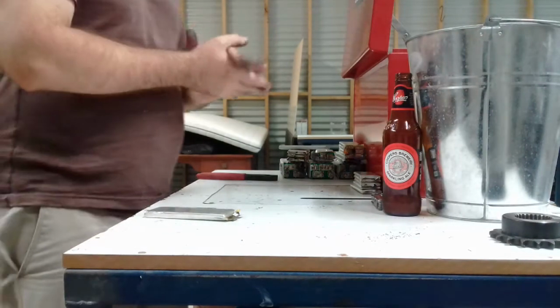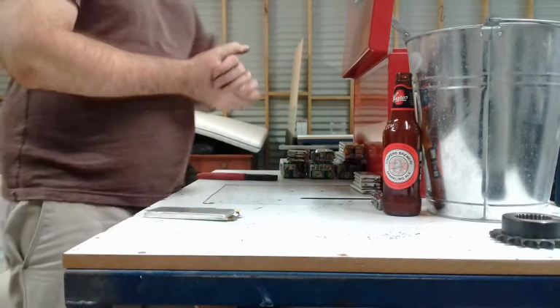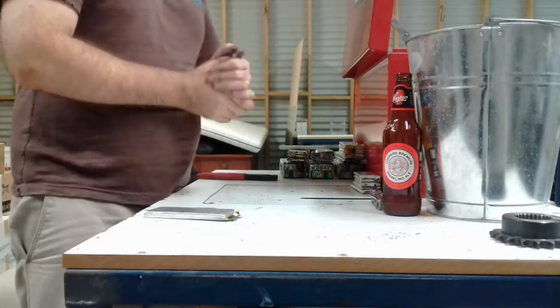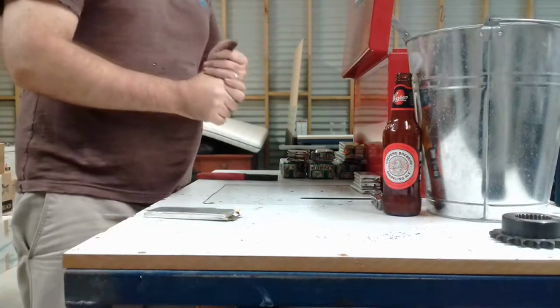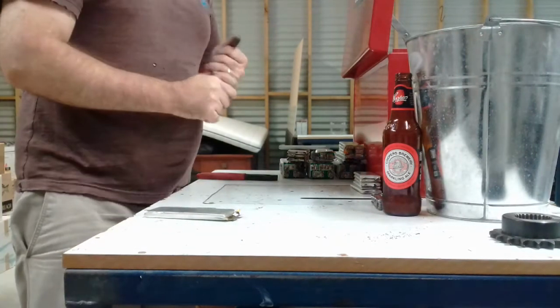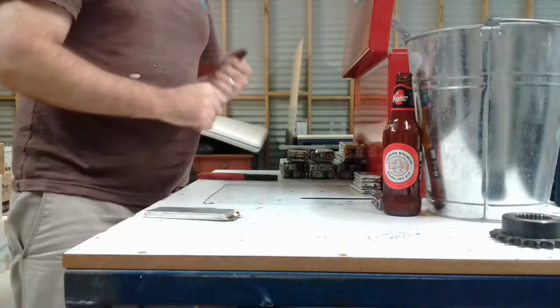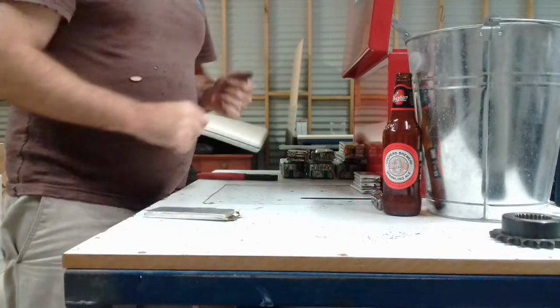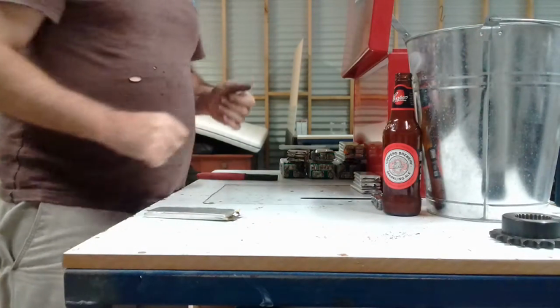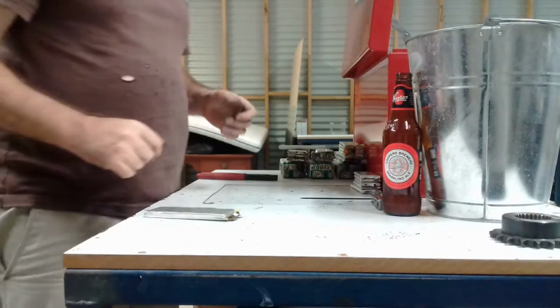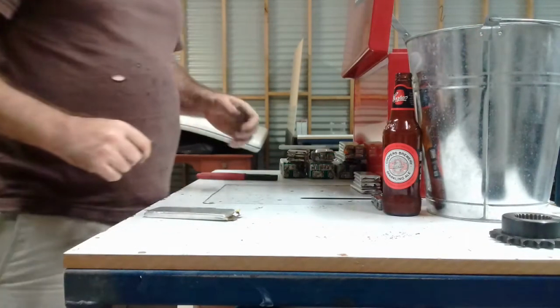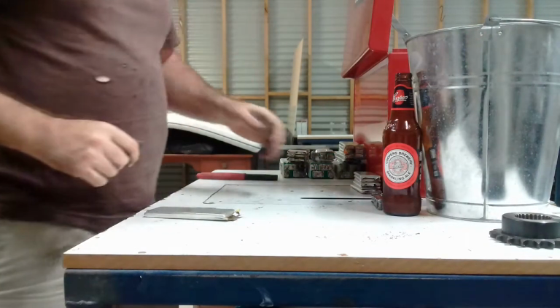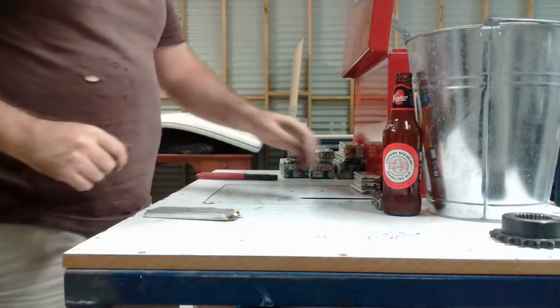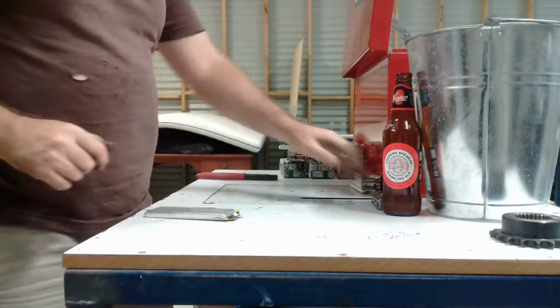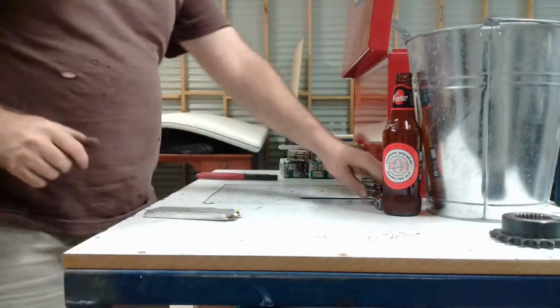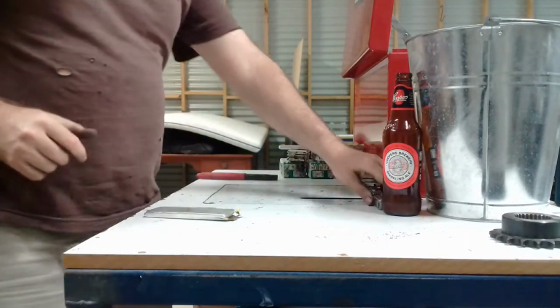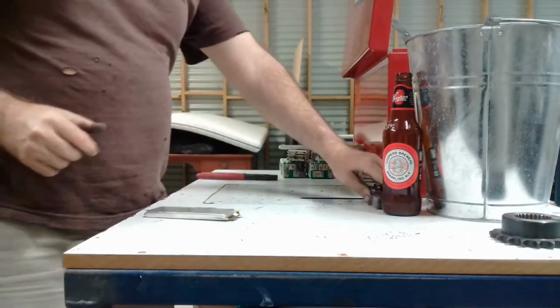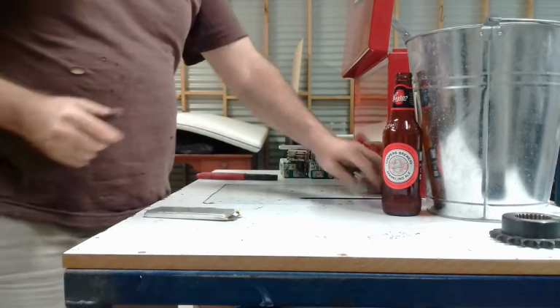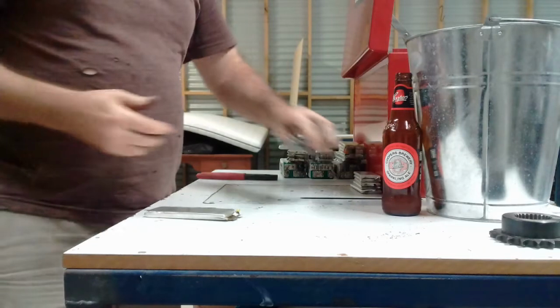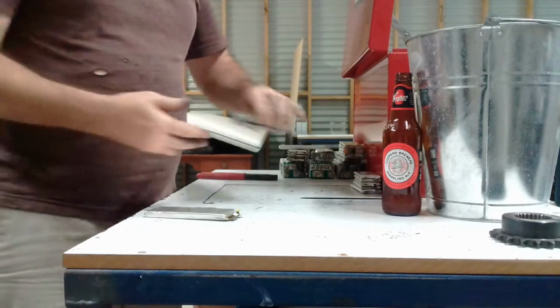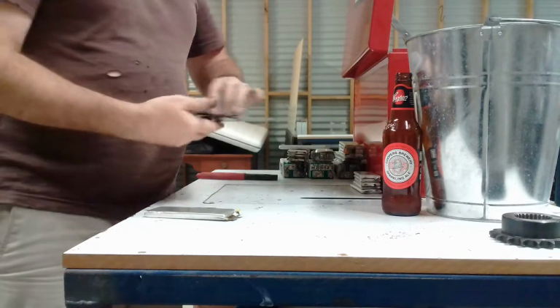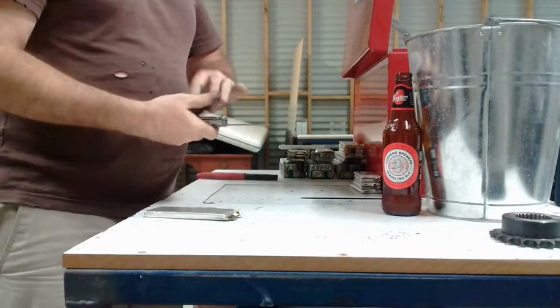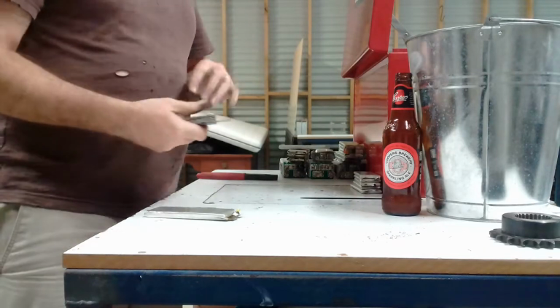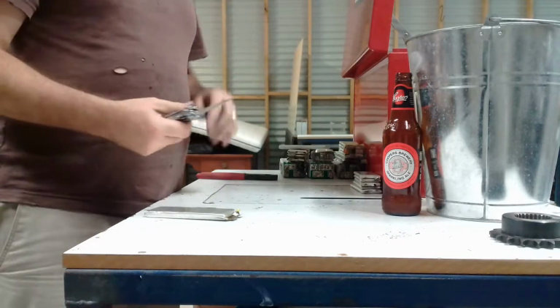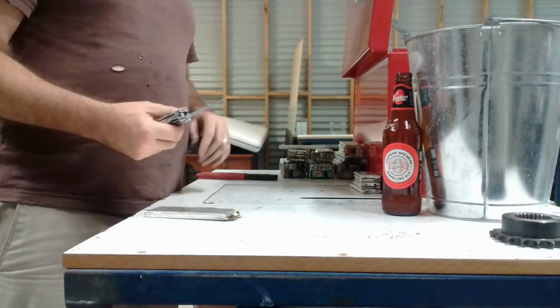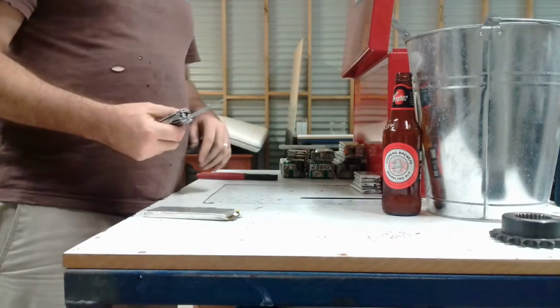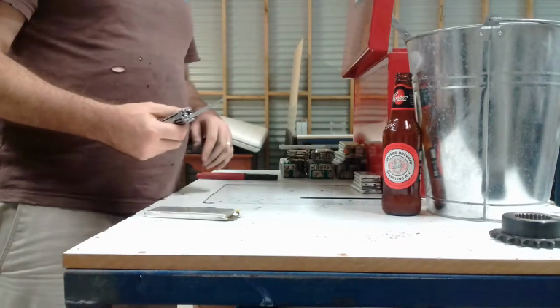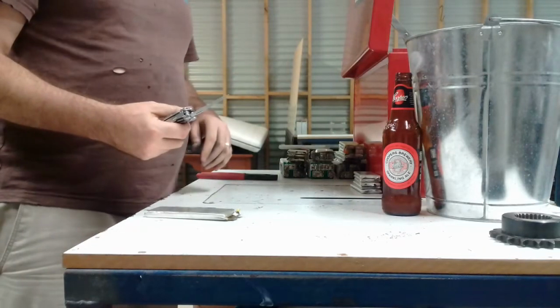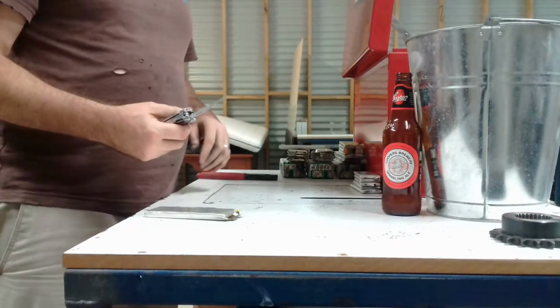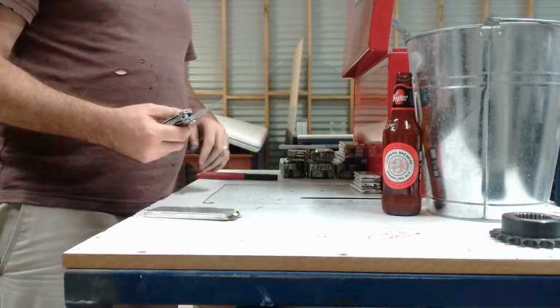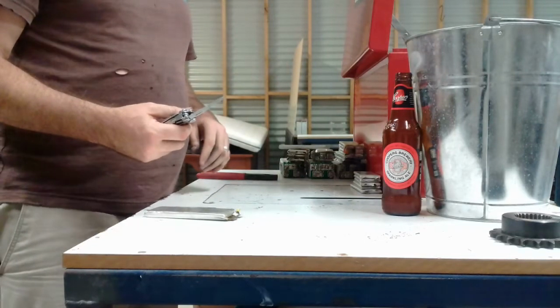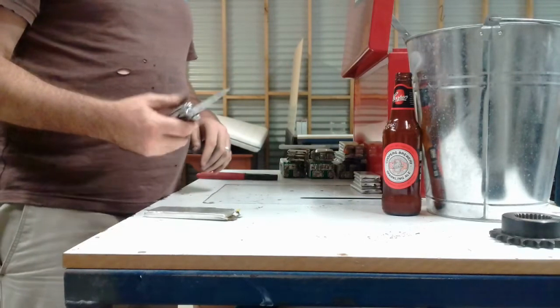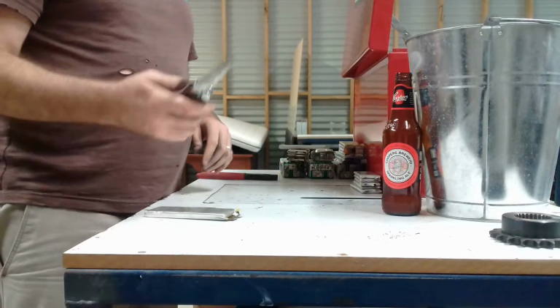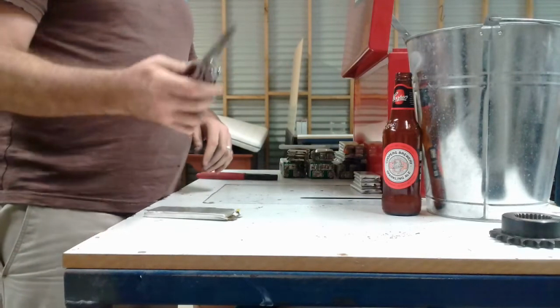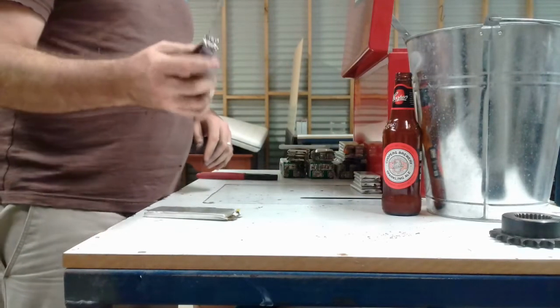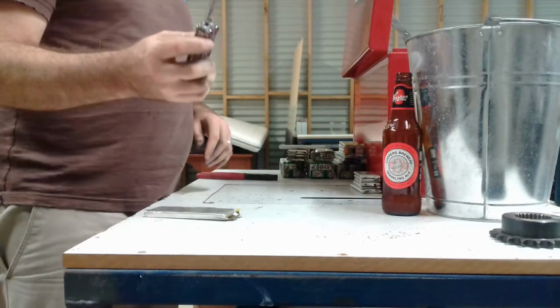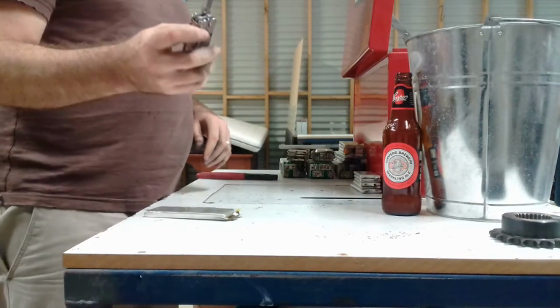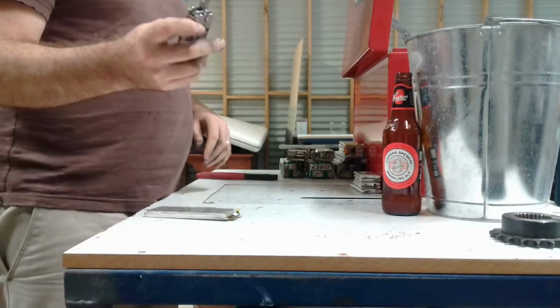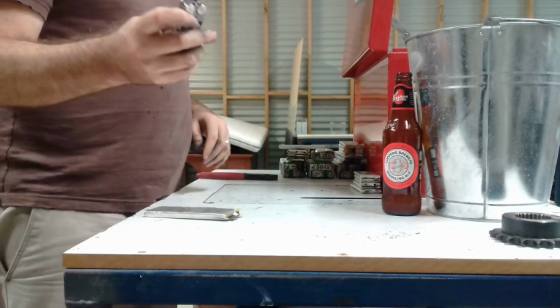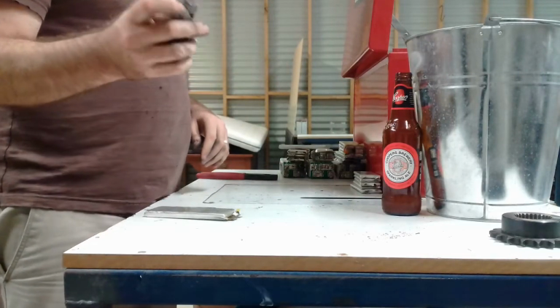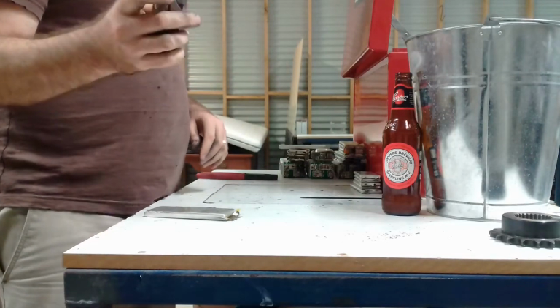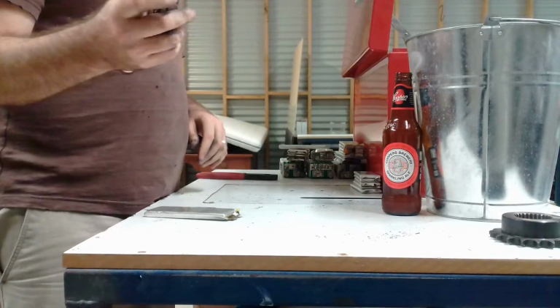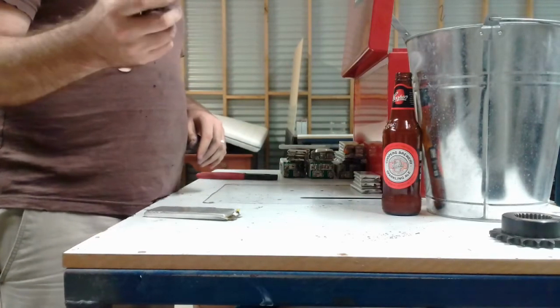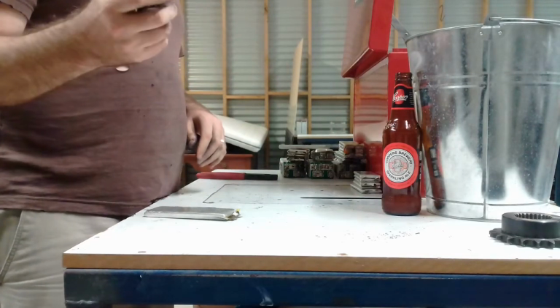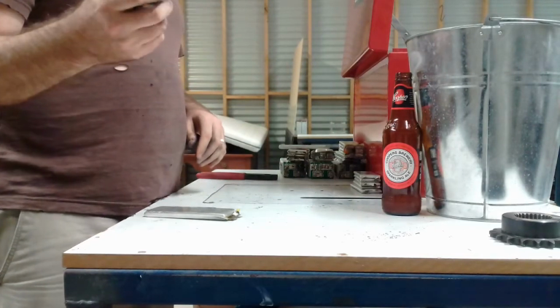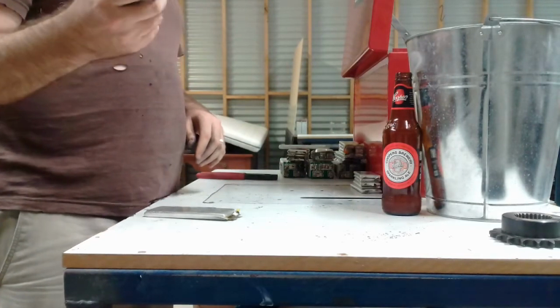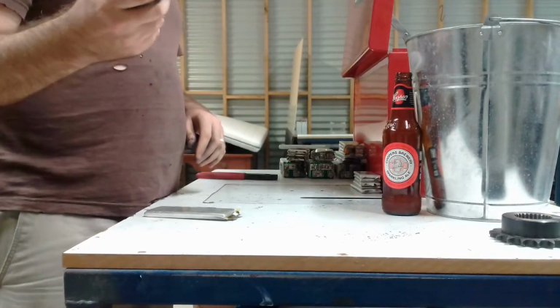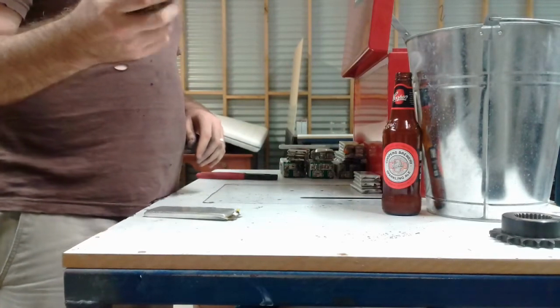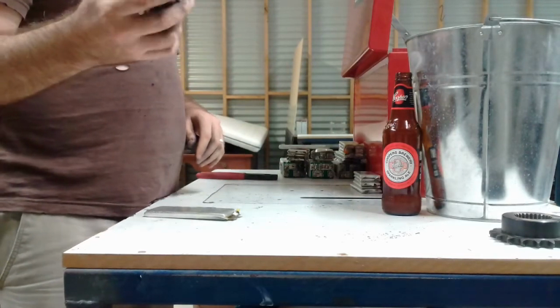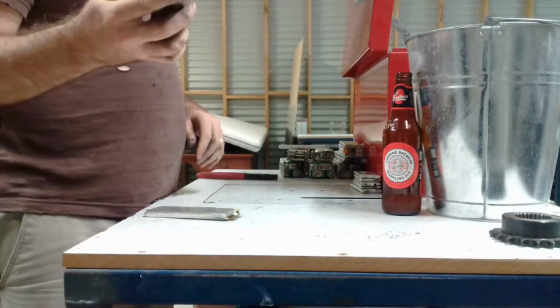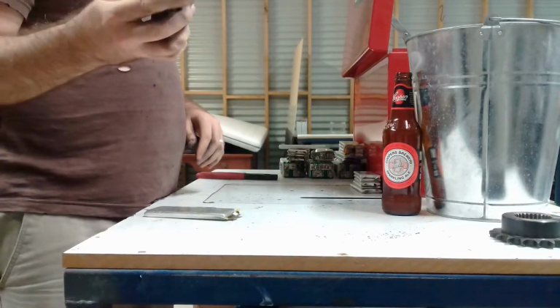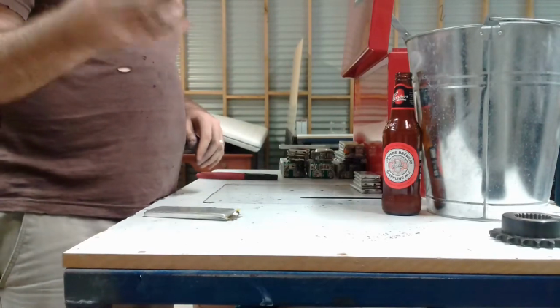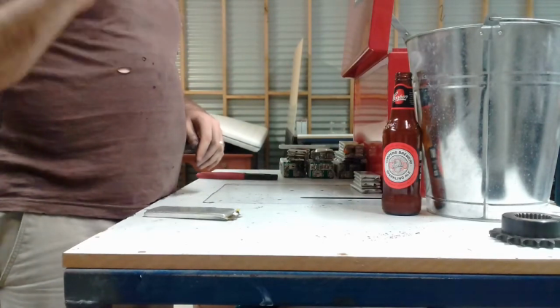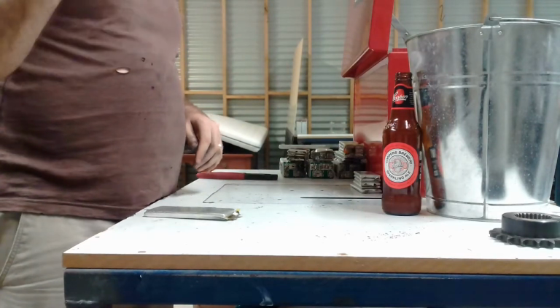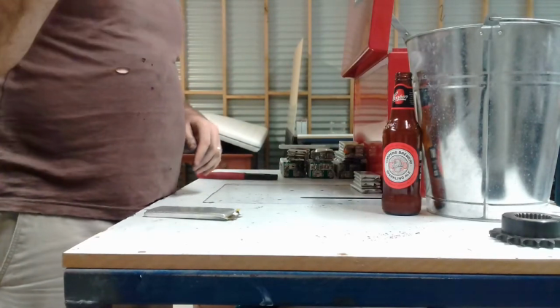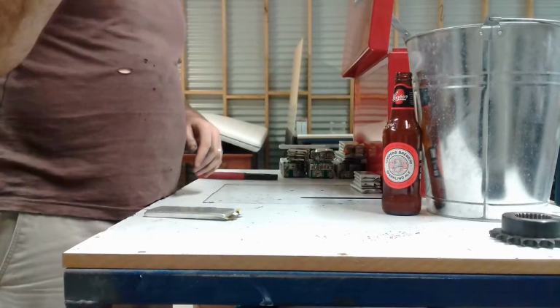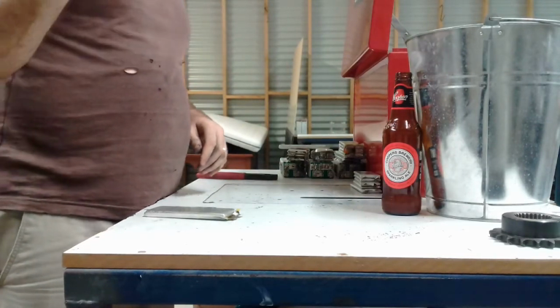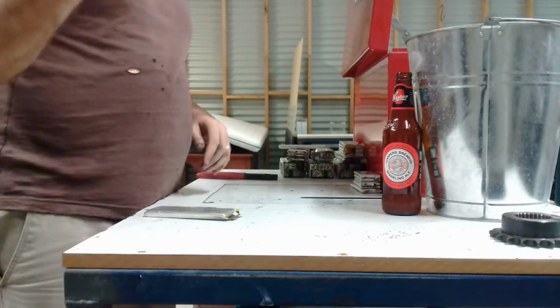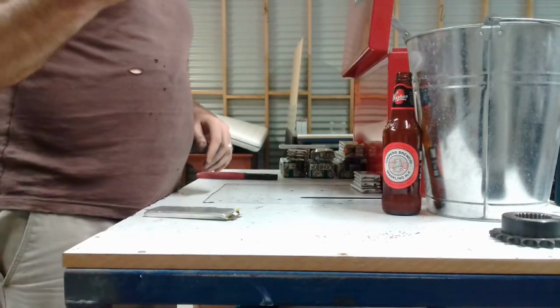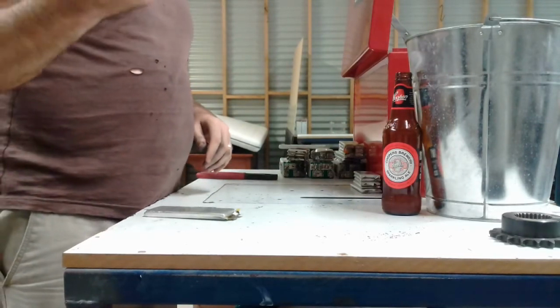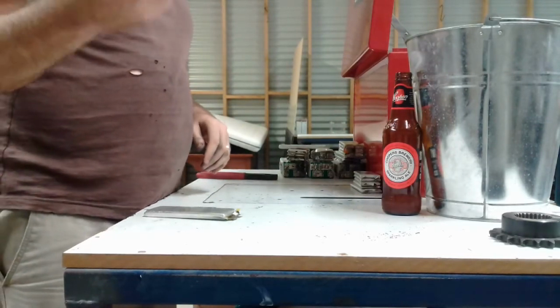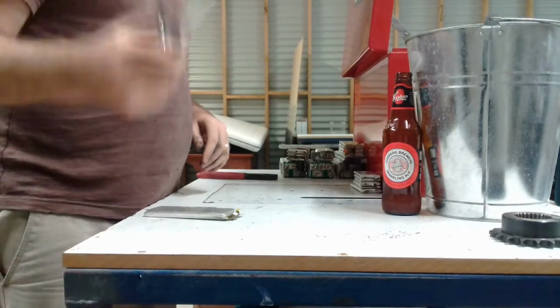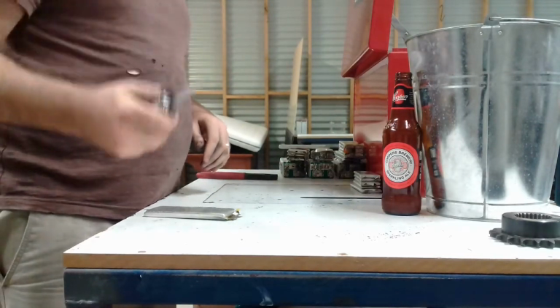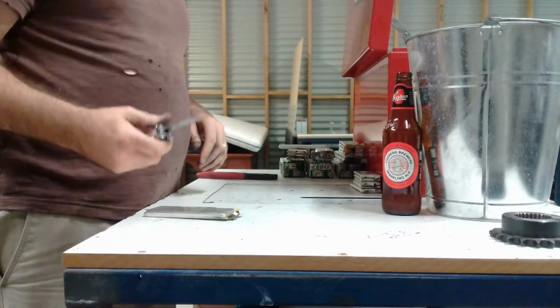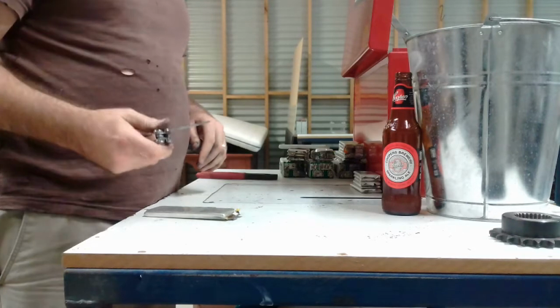Alright, this is how I recycle lipo cells. Start with a knife that you don't care too much about. Sorry Nick, it is the Leatherman.